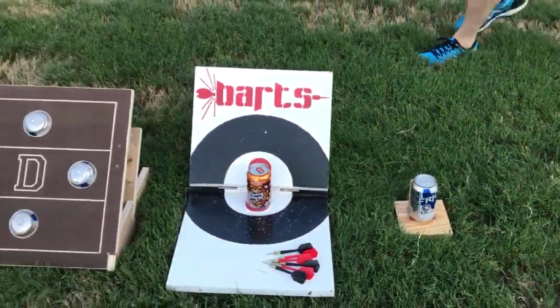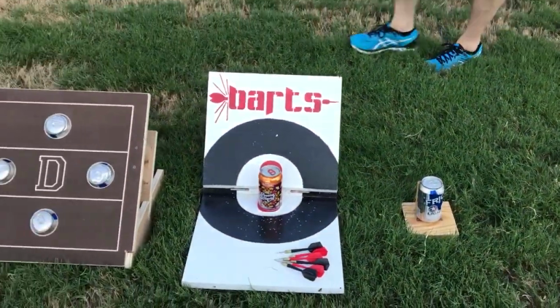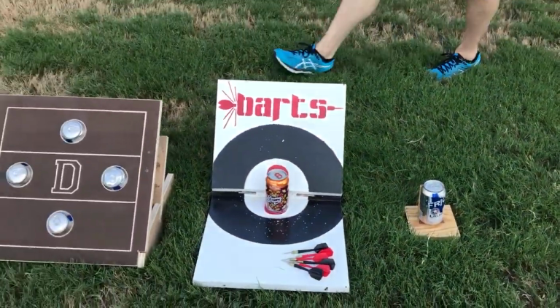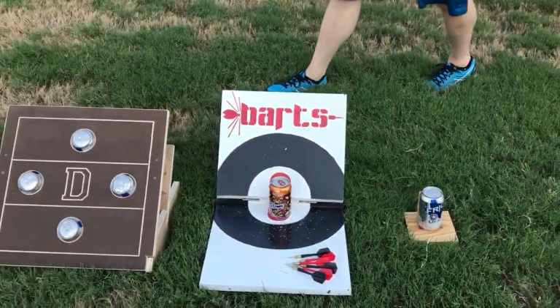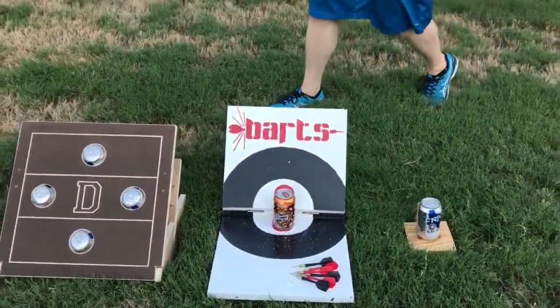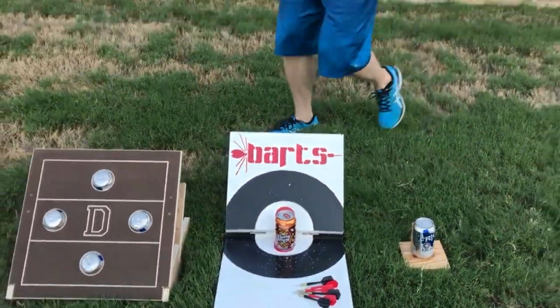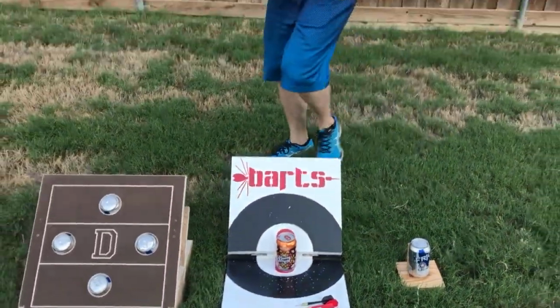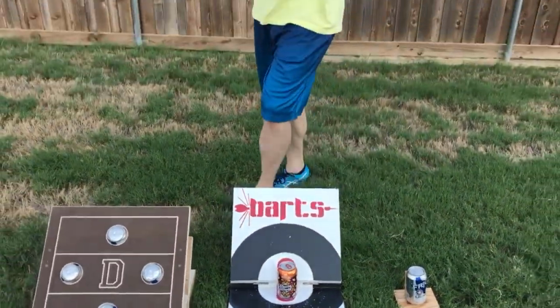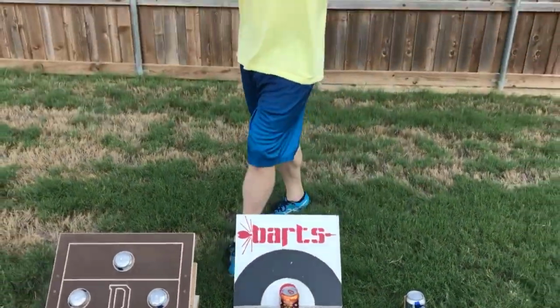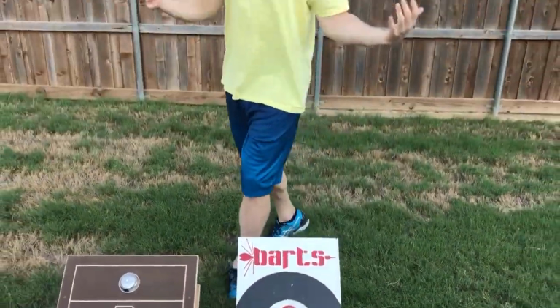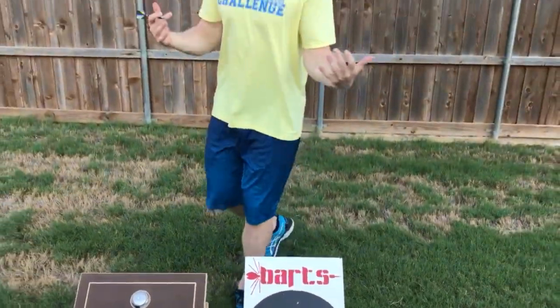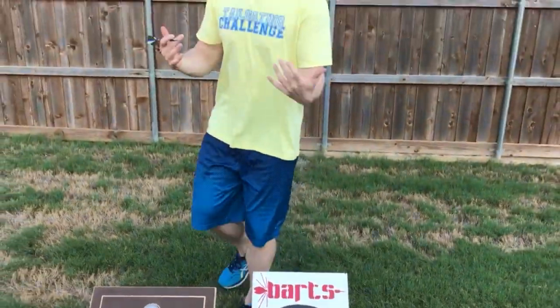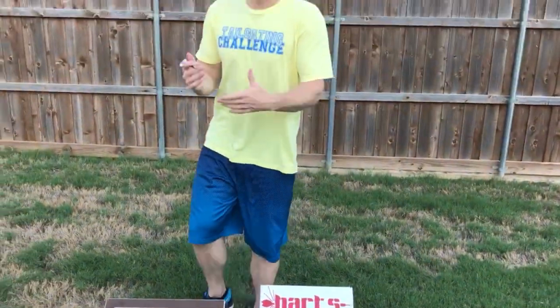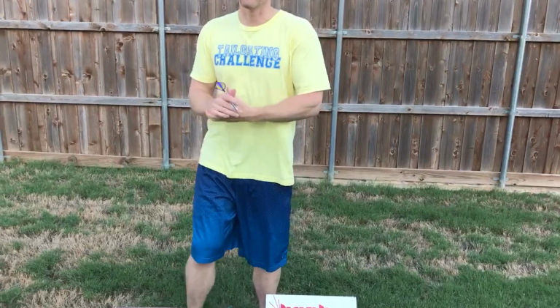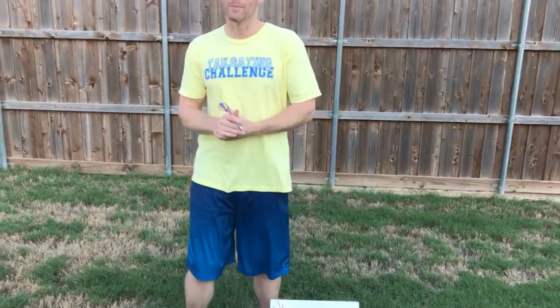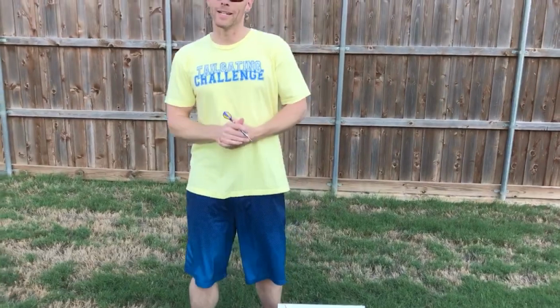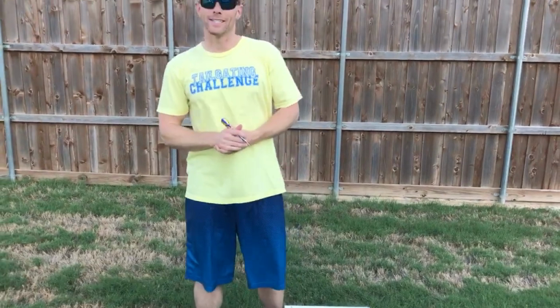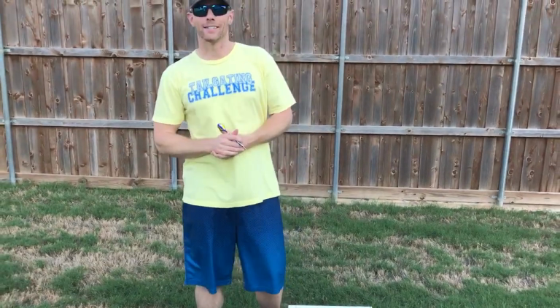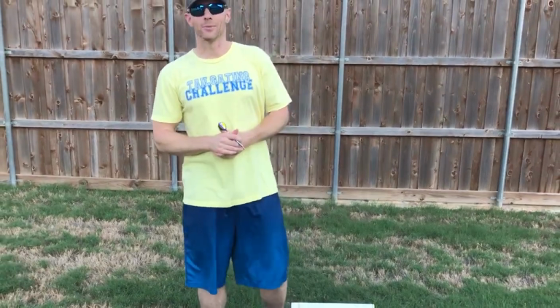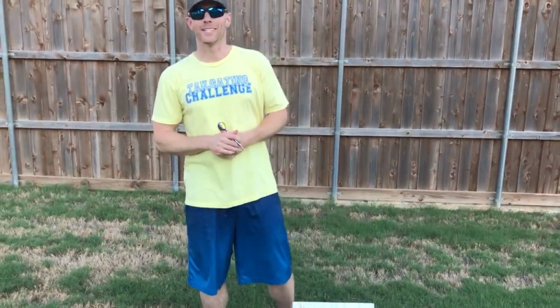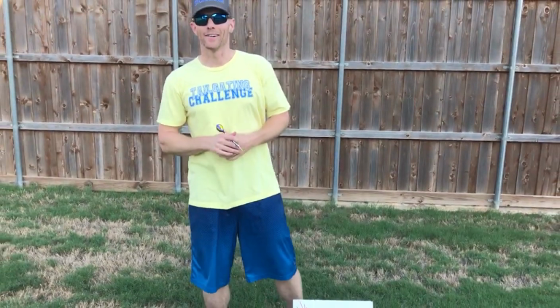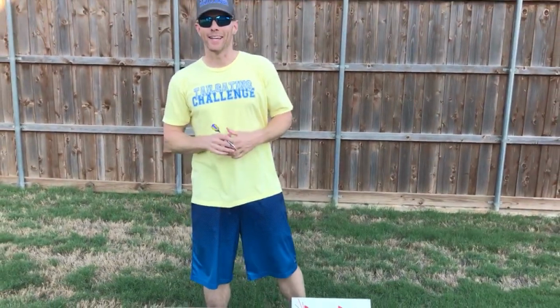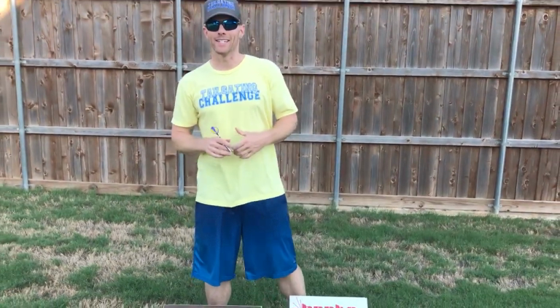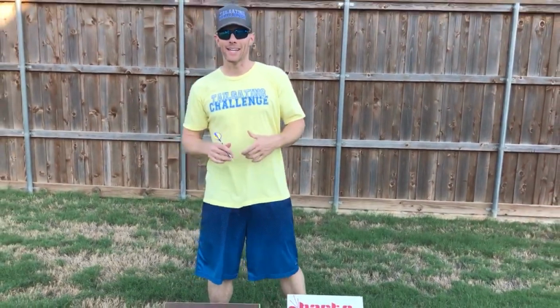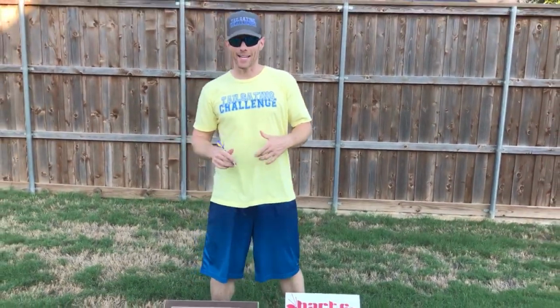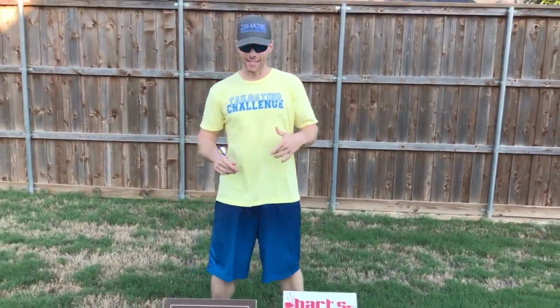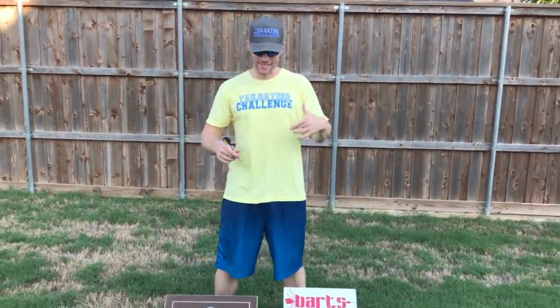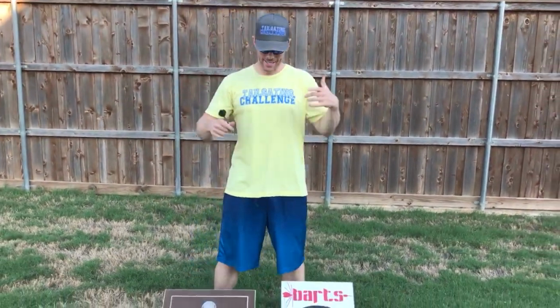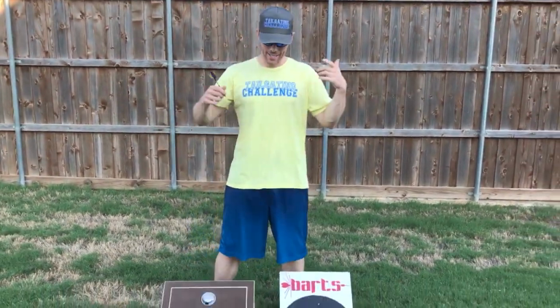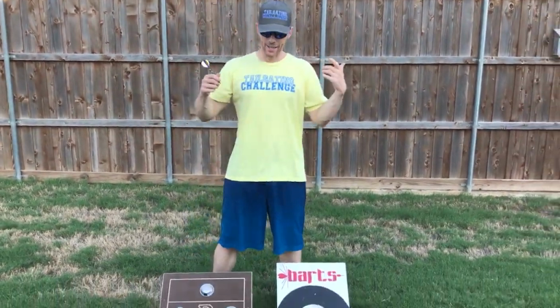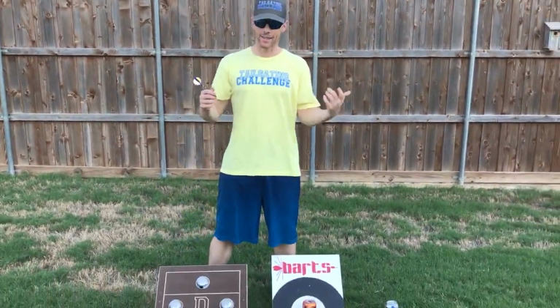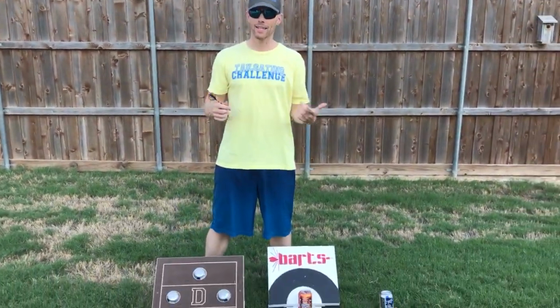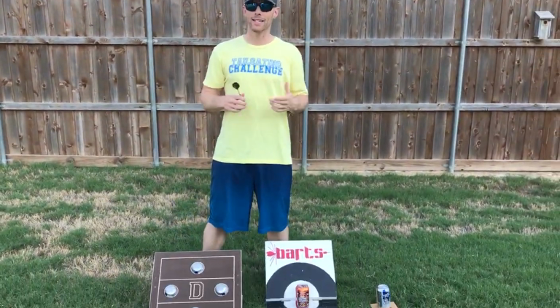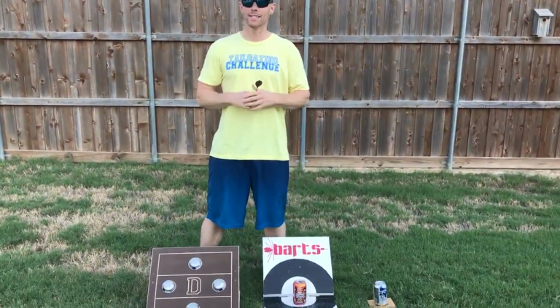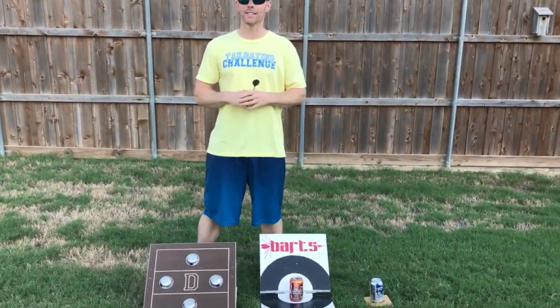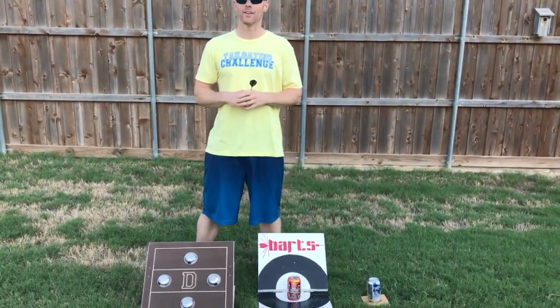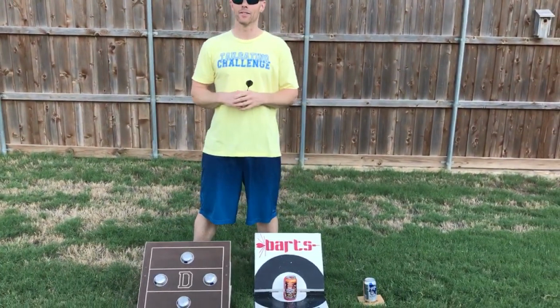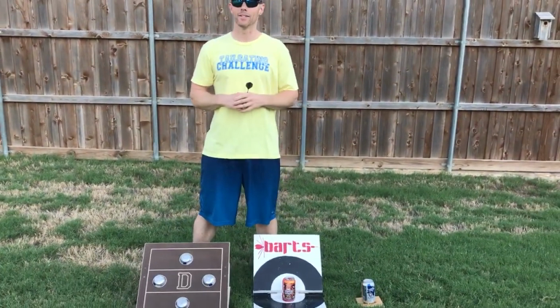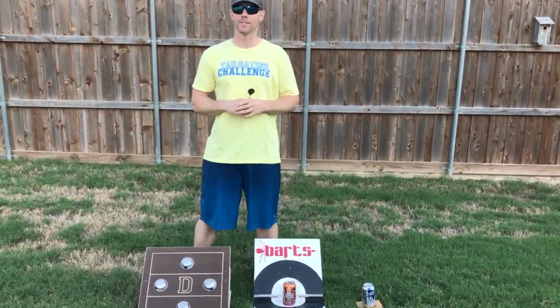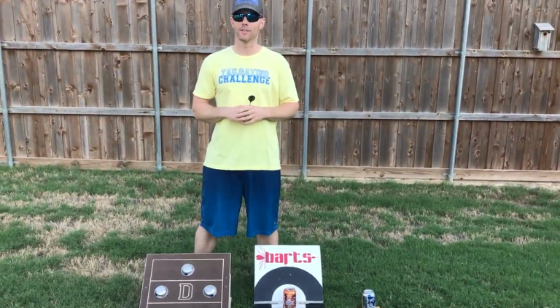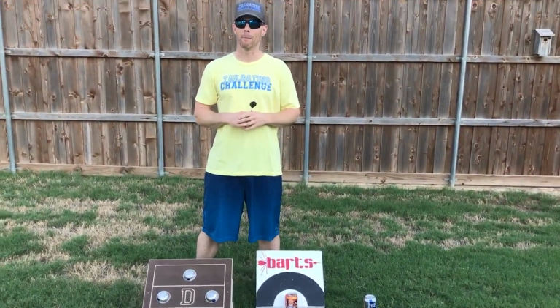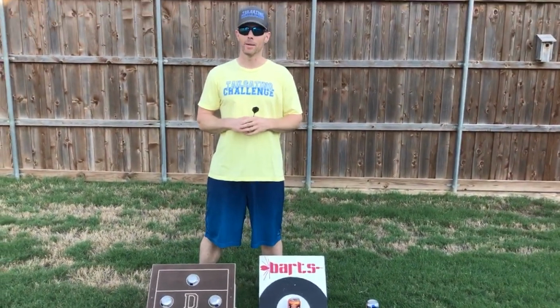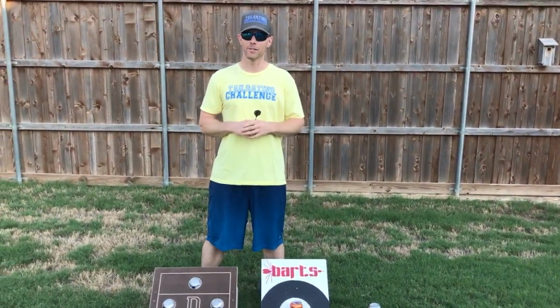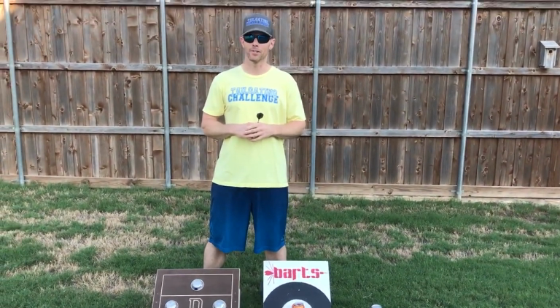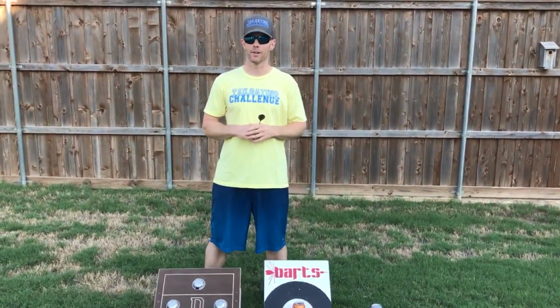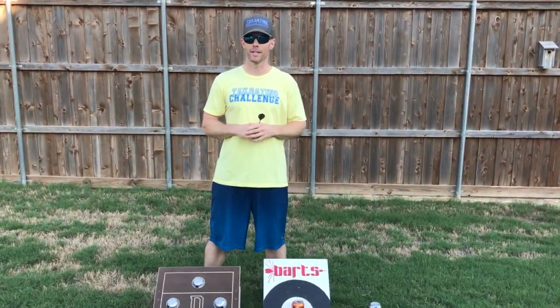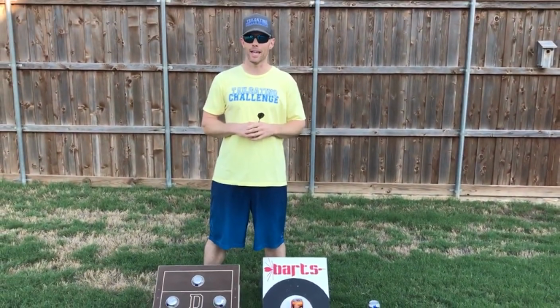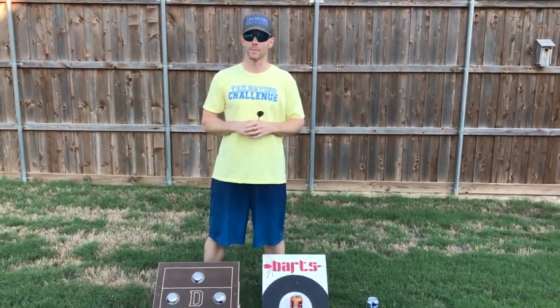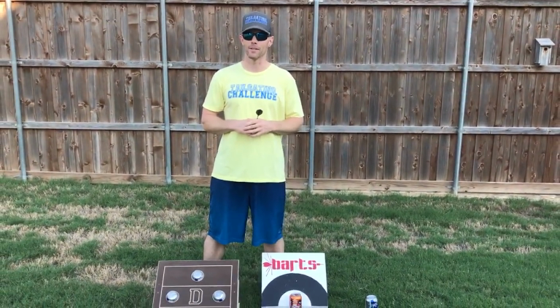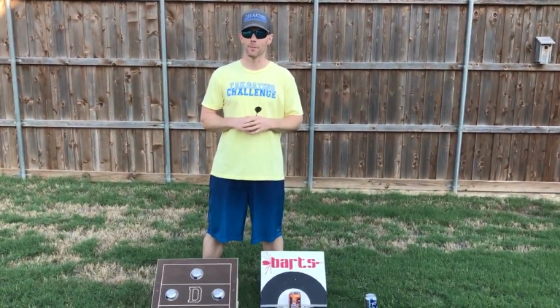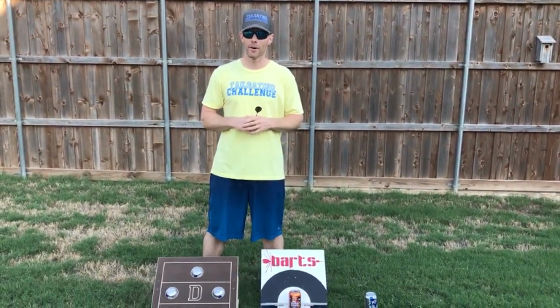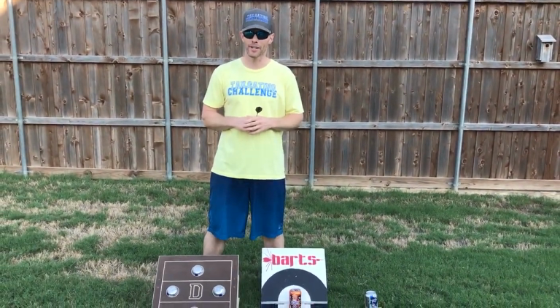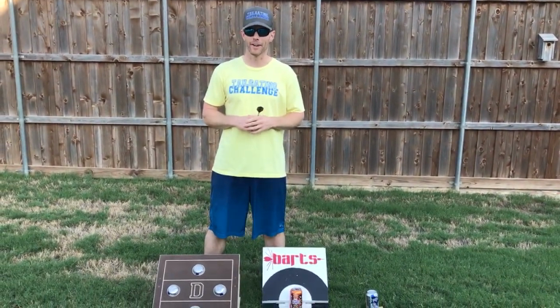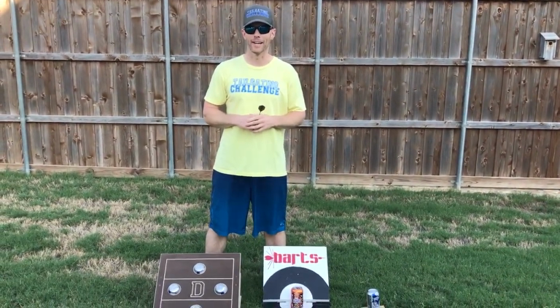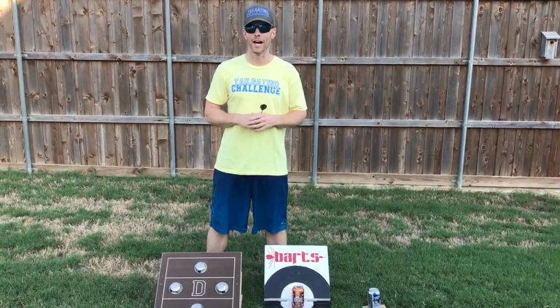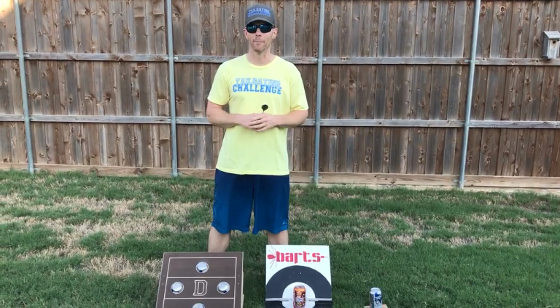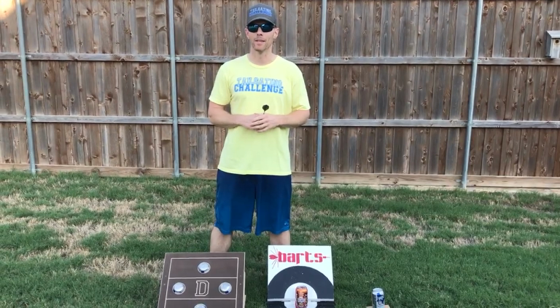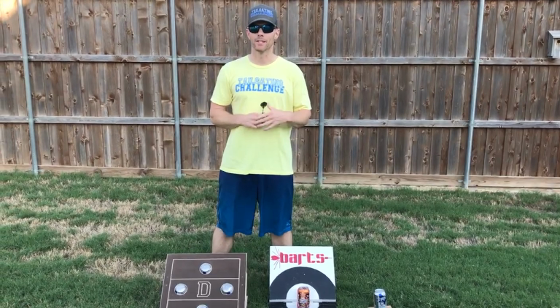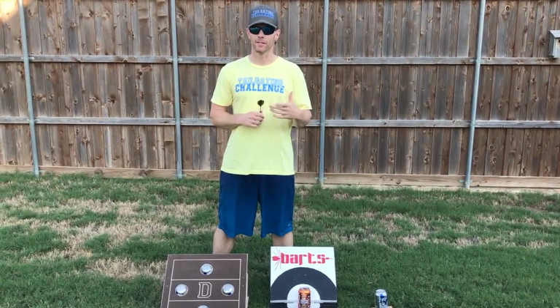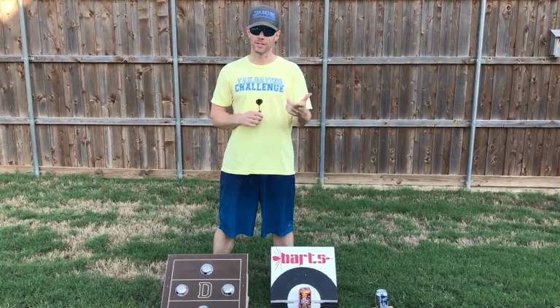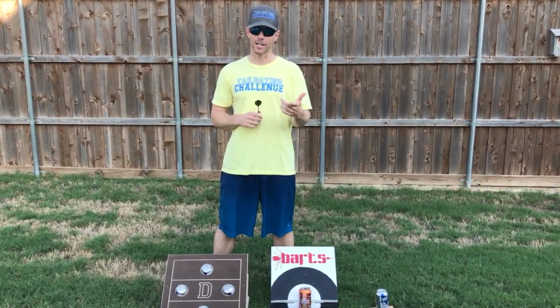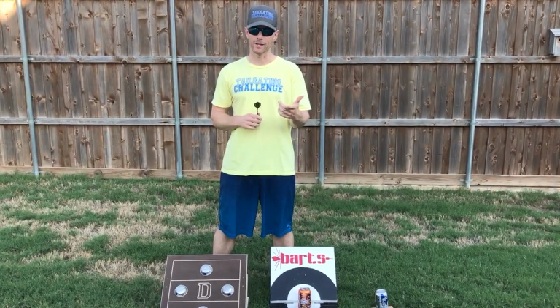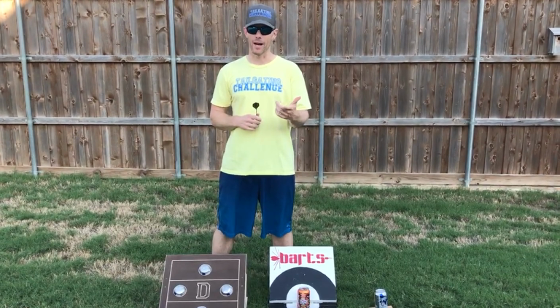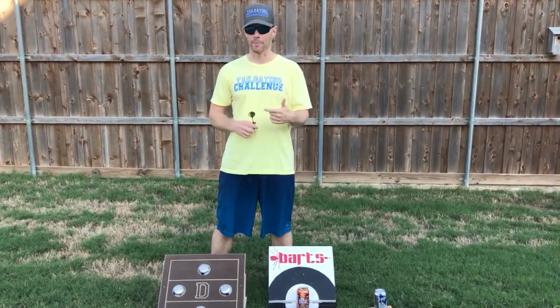What's up everybody? This is Luke with Tailgating Challenge. These are the different beer dart games on the market right now, so let's check them out.